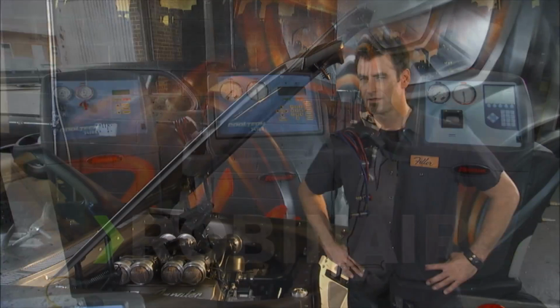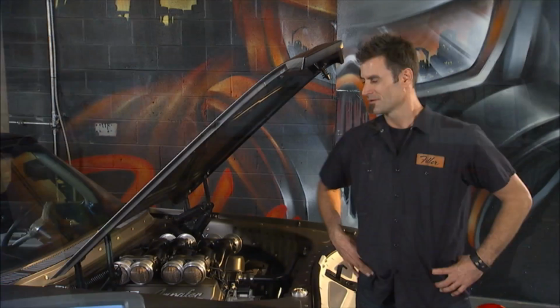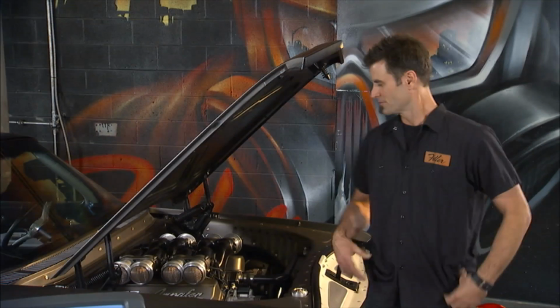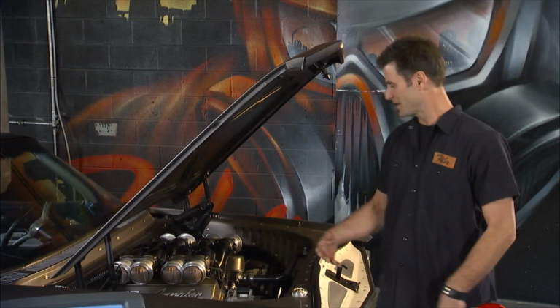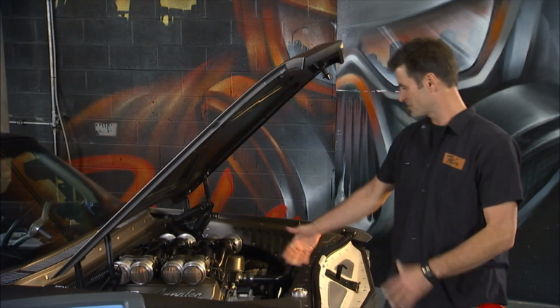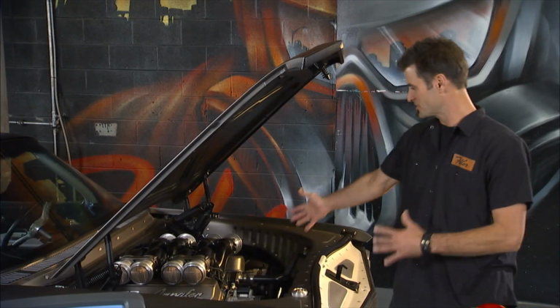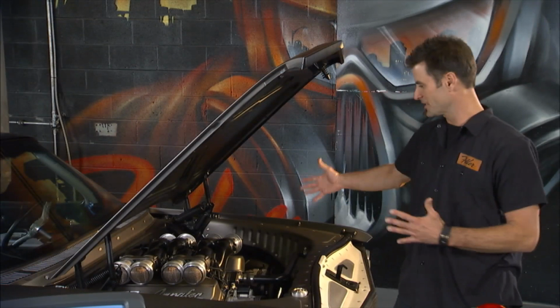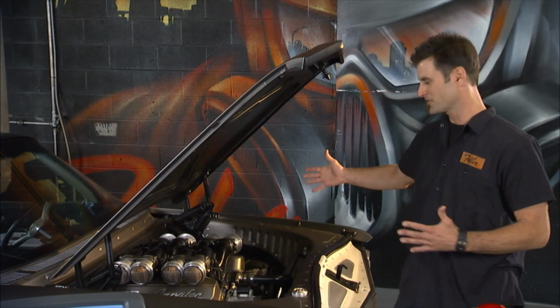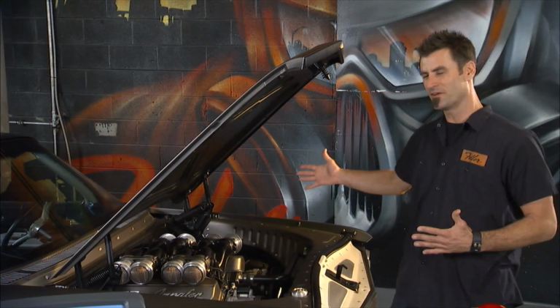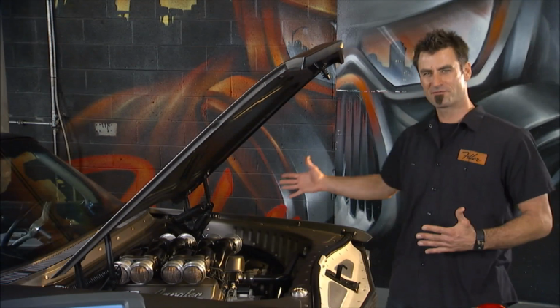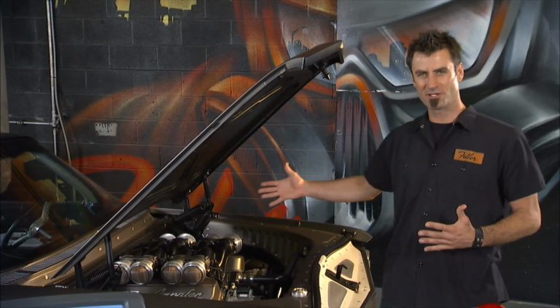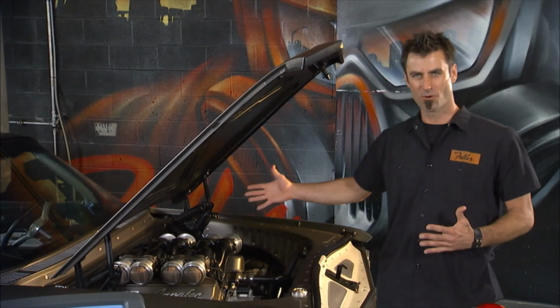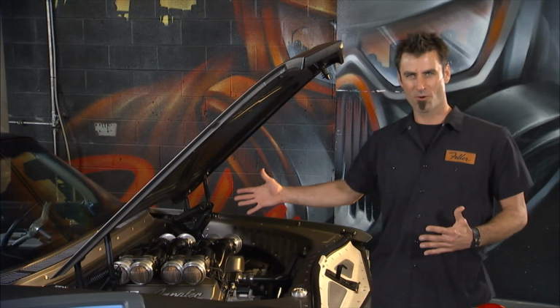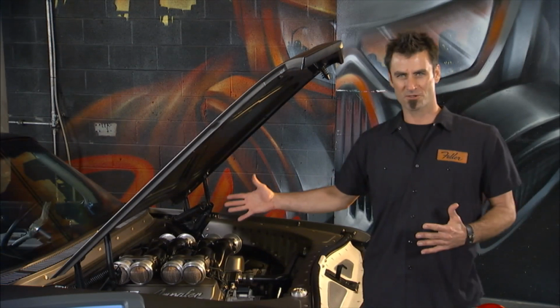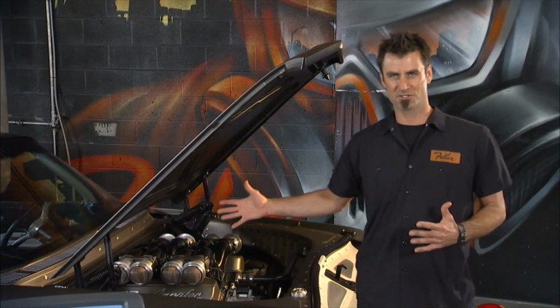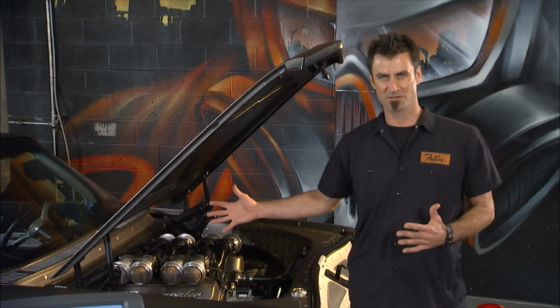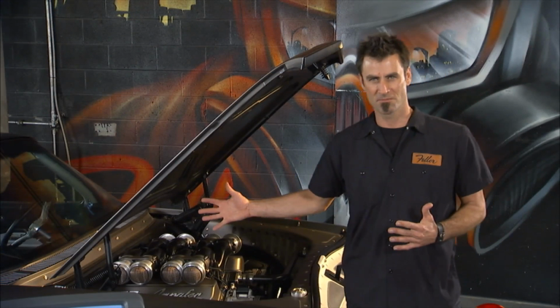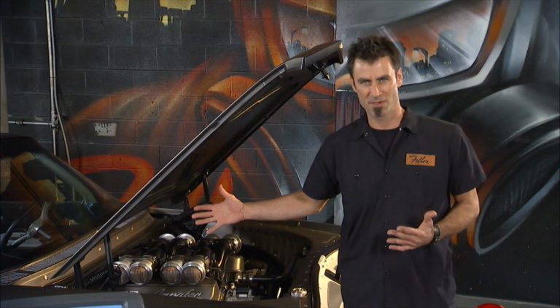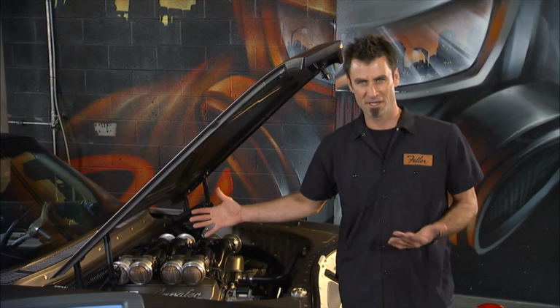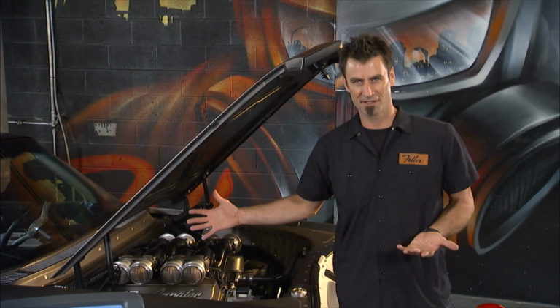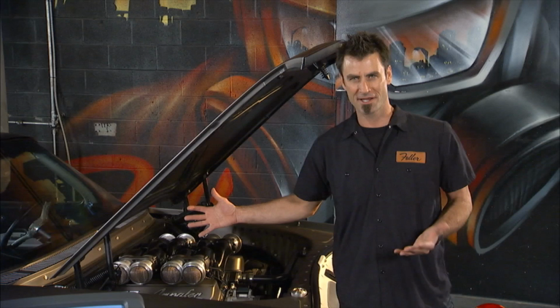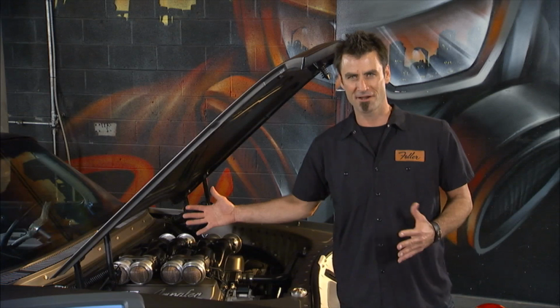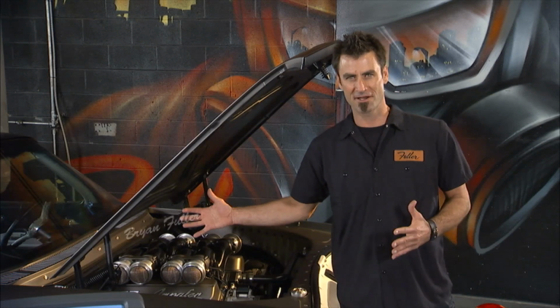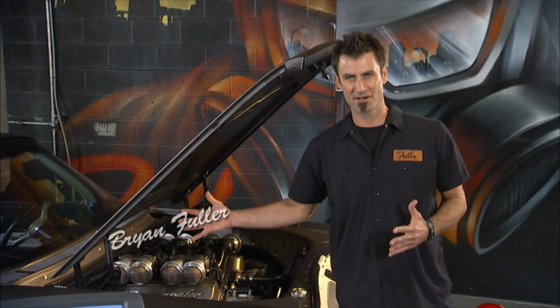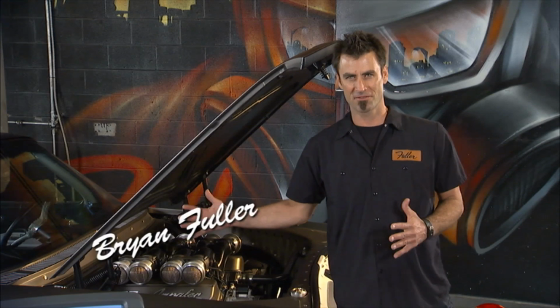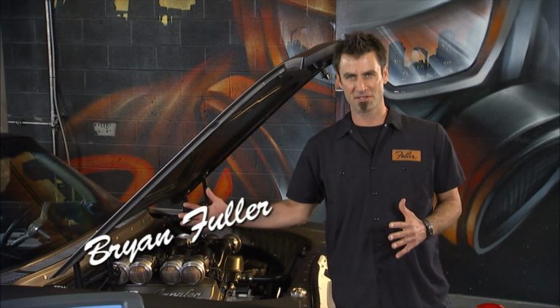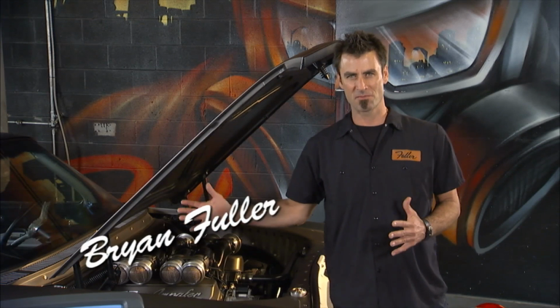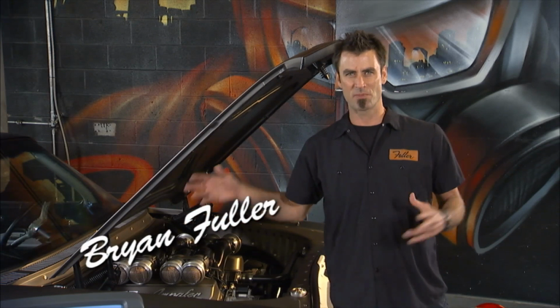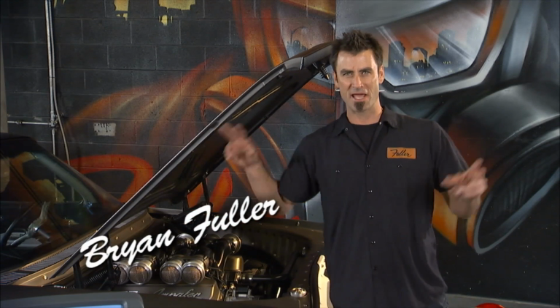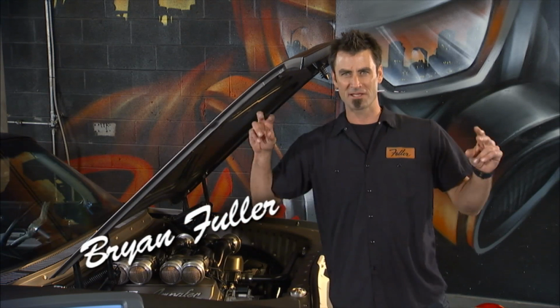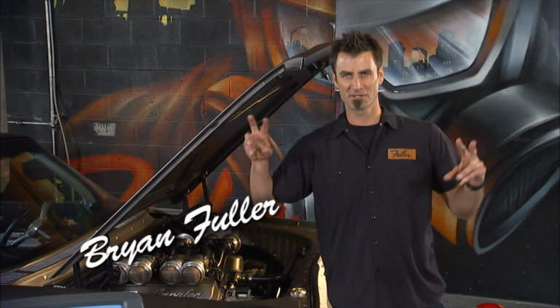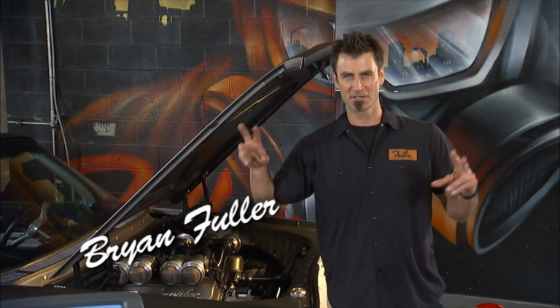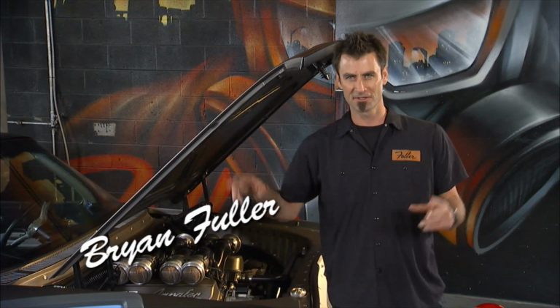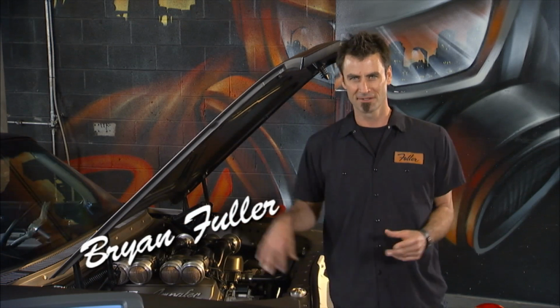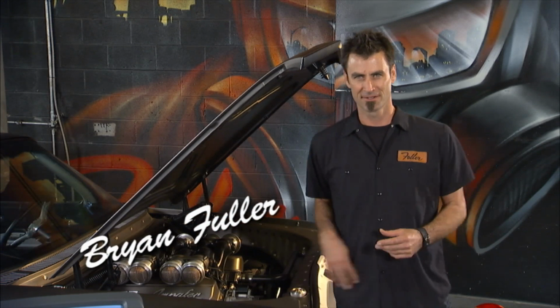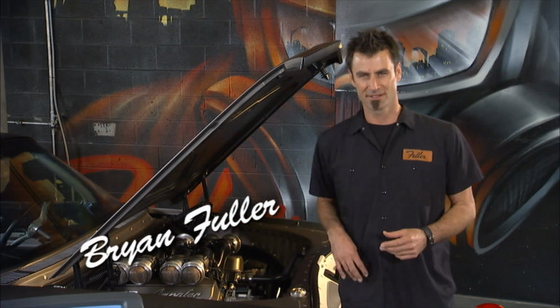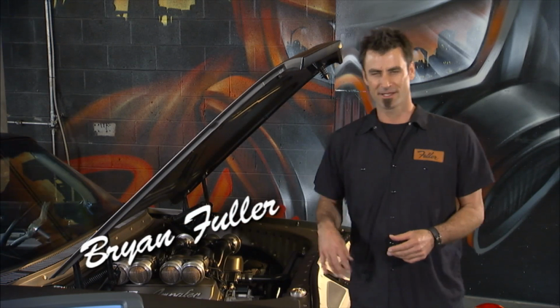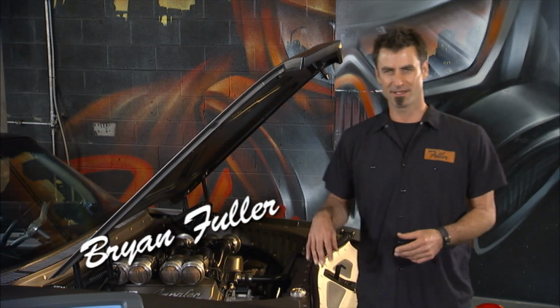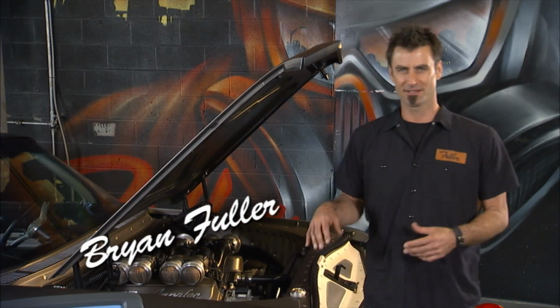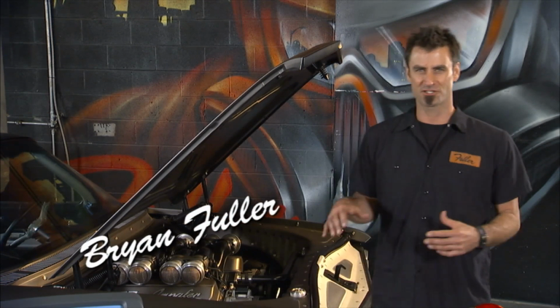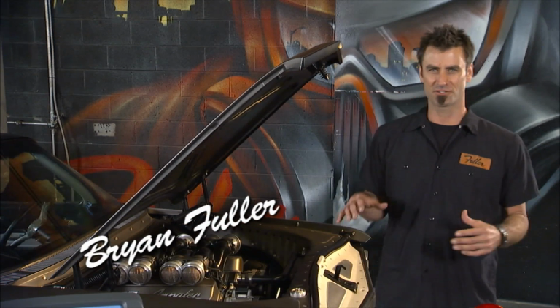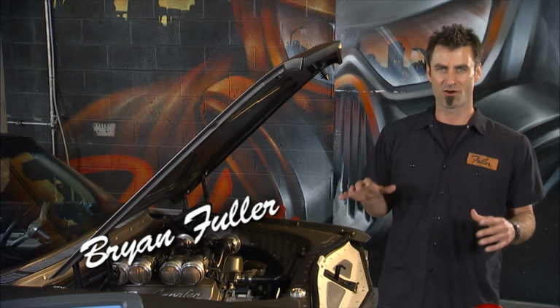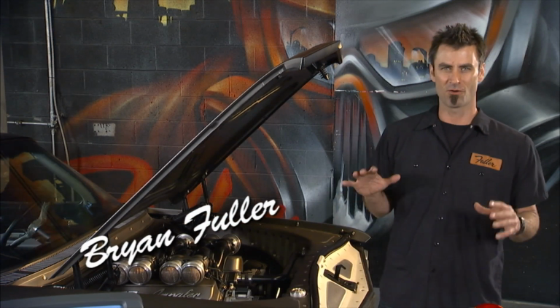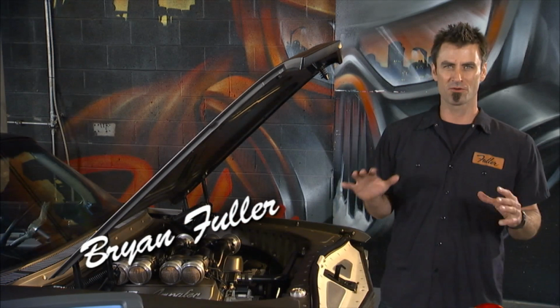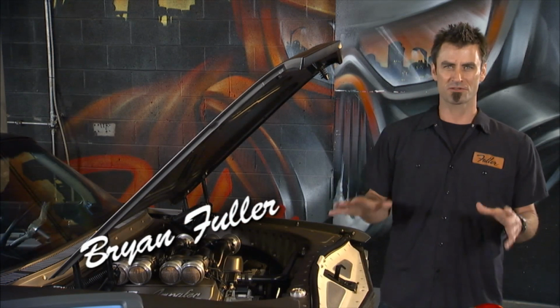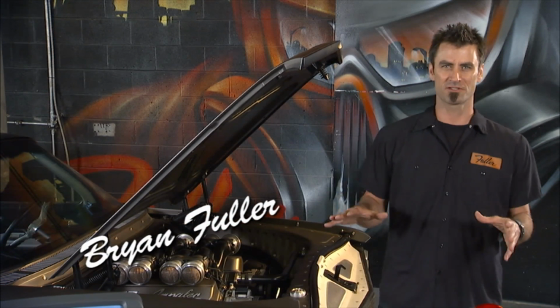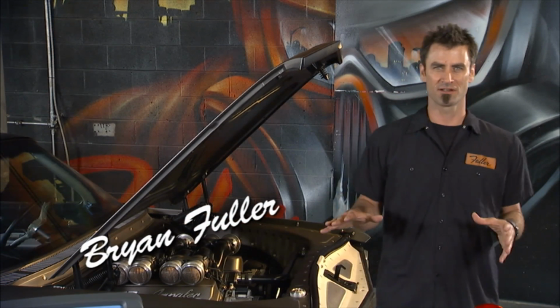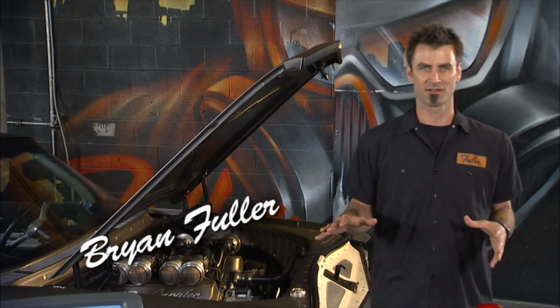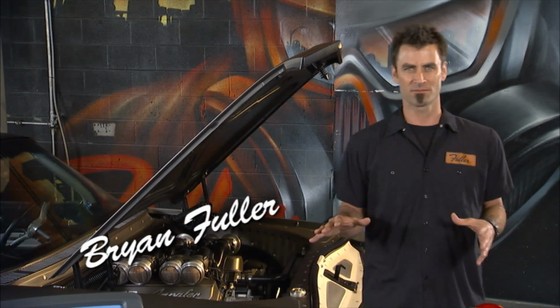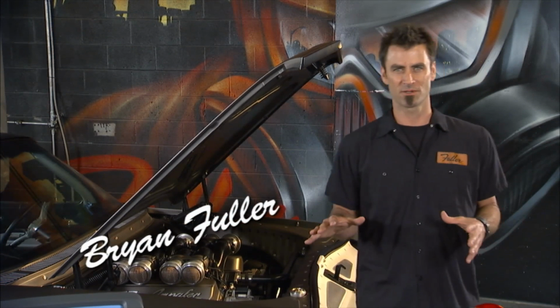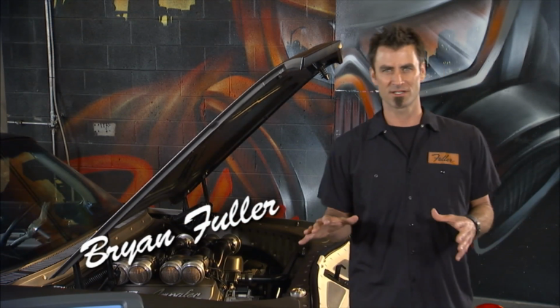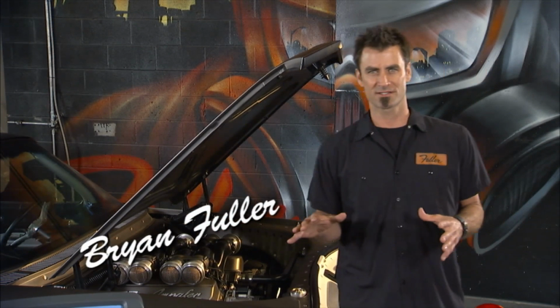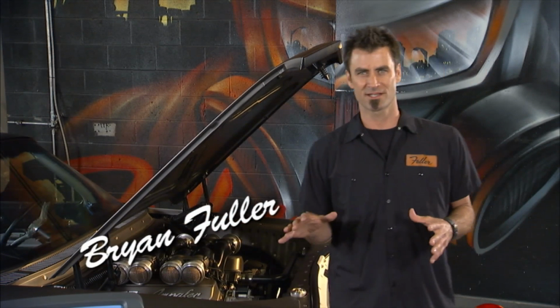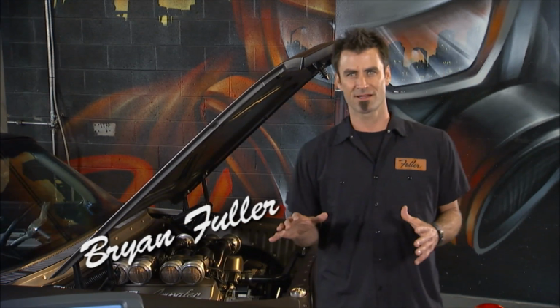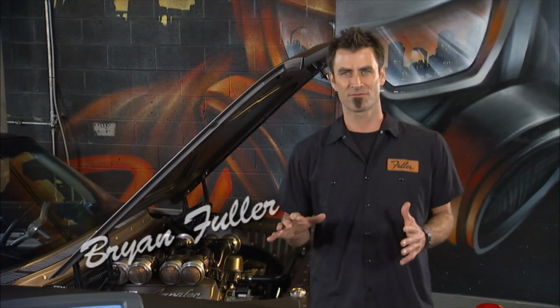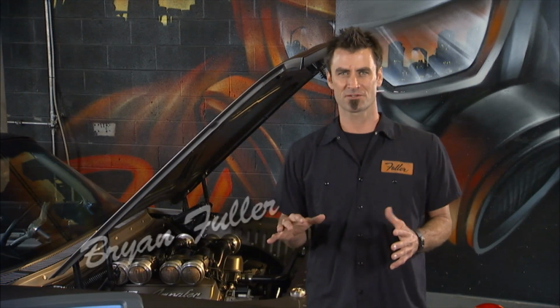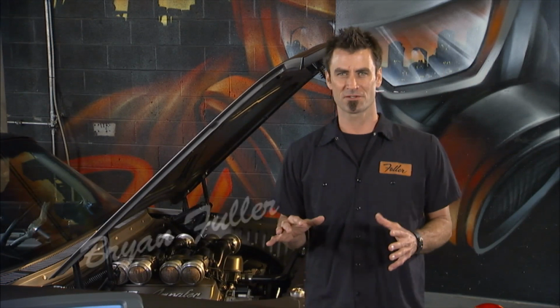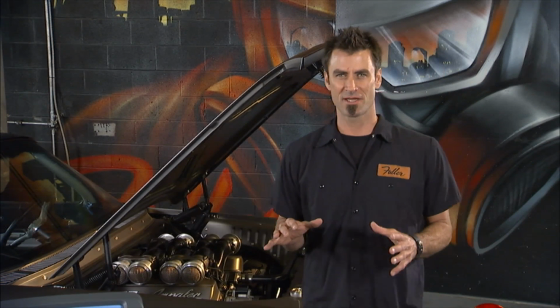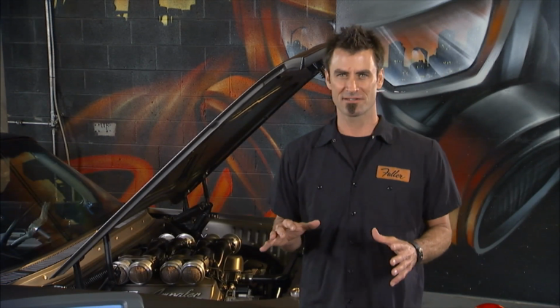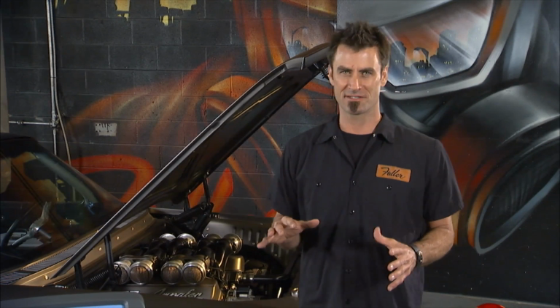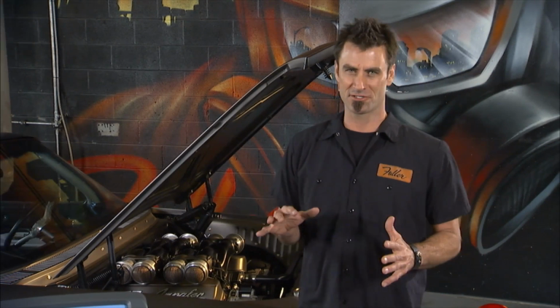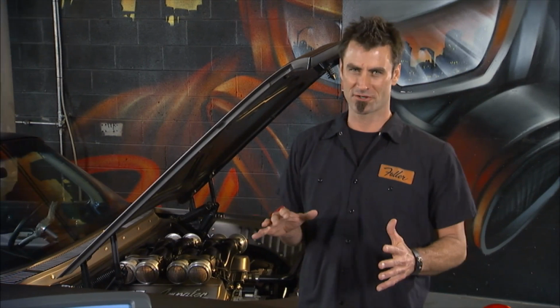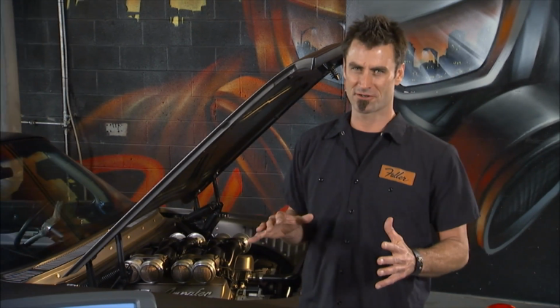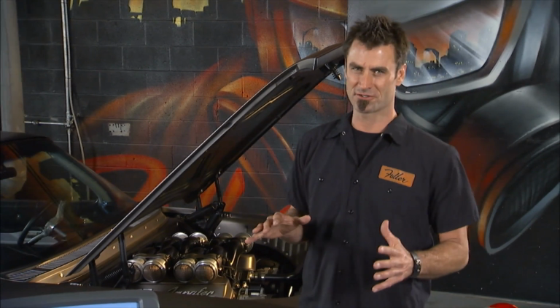We've got our 650 horse Belair here, the Impaler, and she's almost done, but it's time for some AC charging.